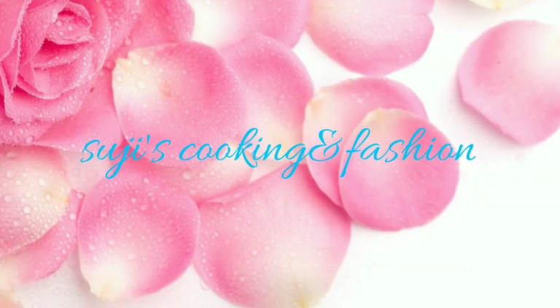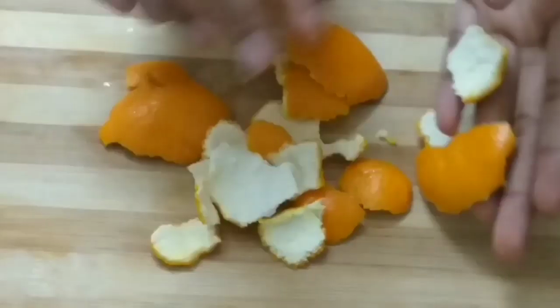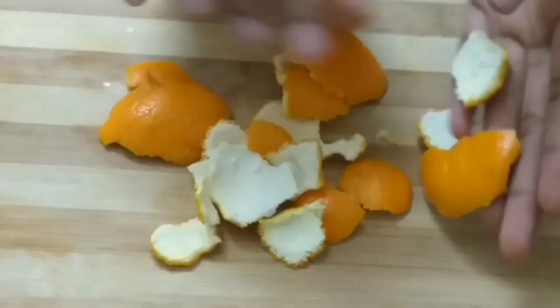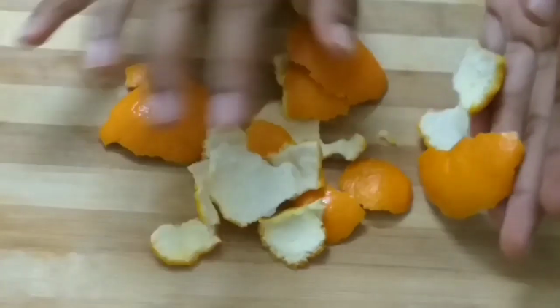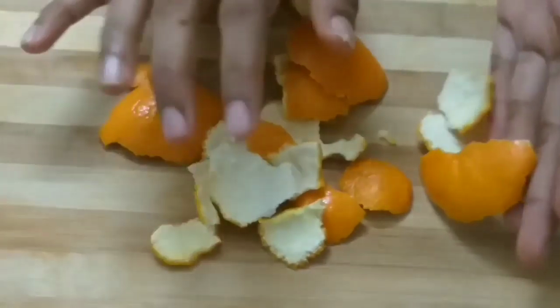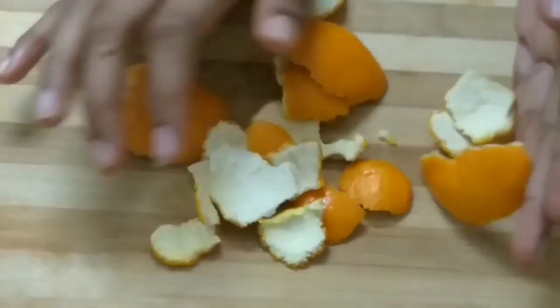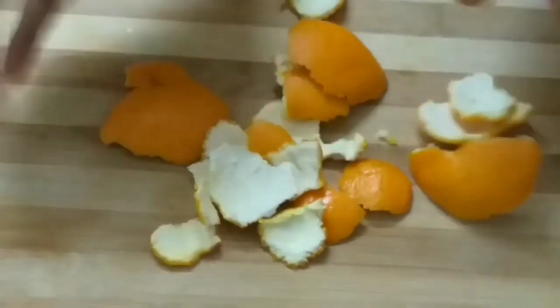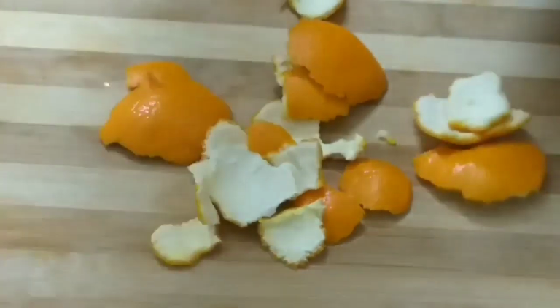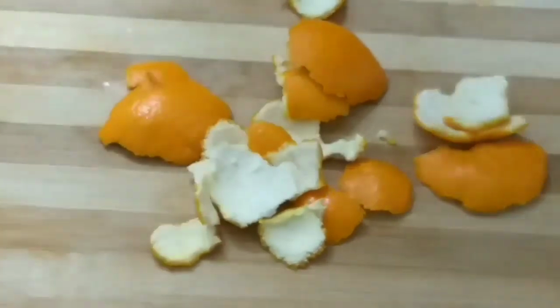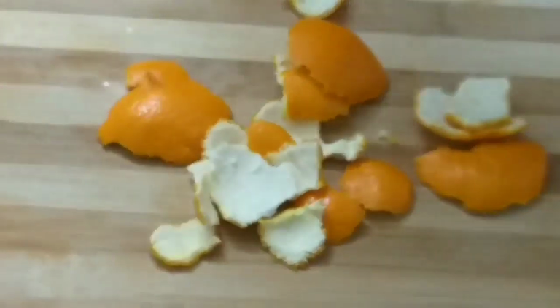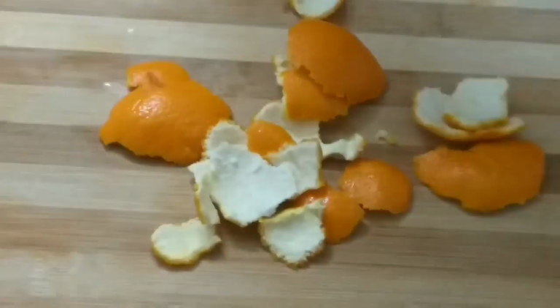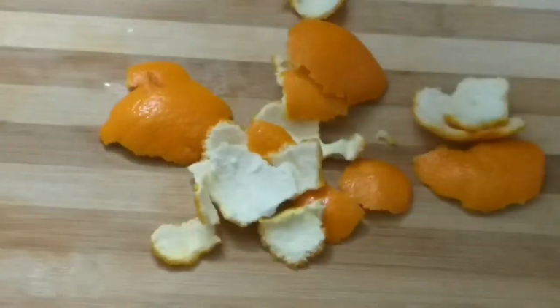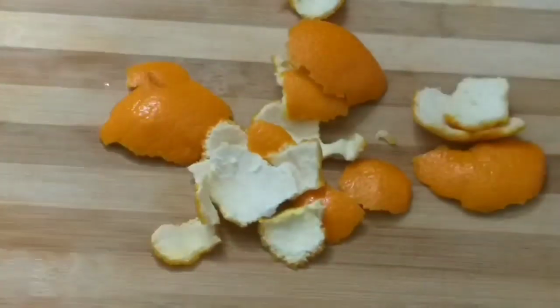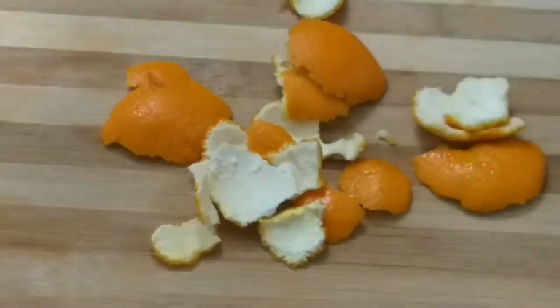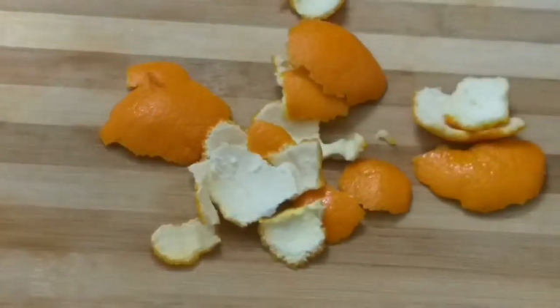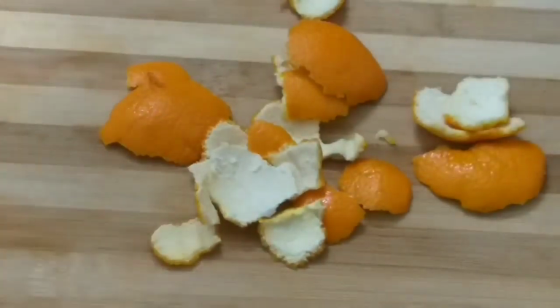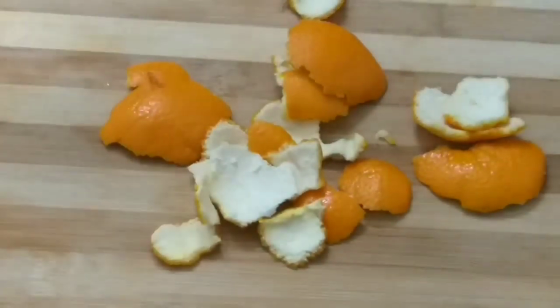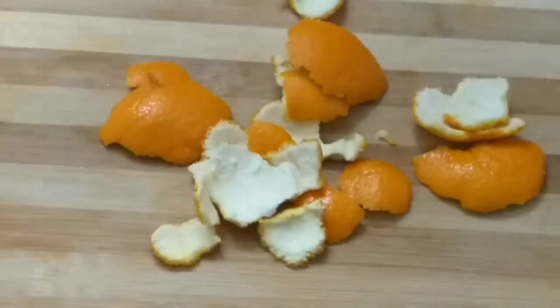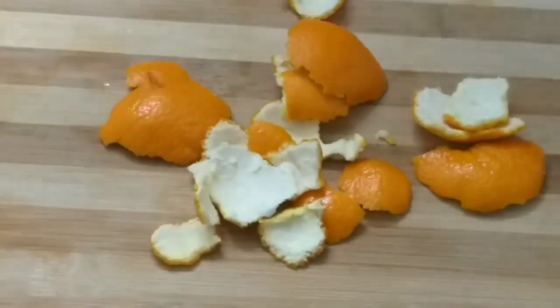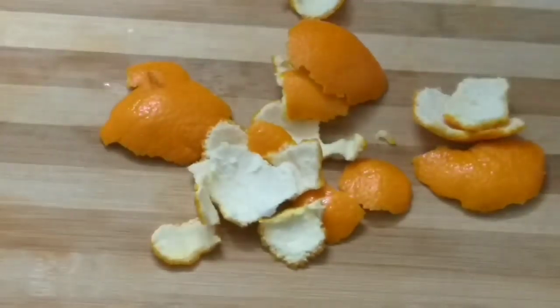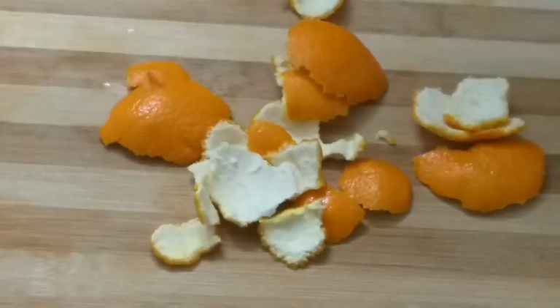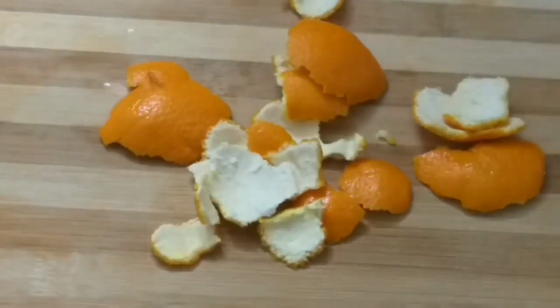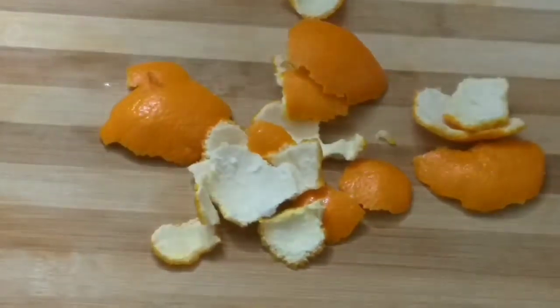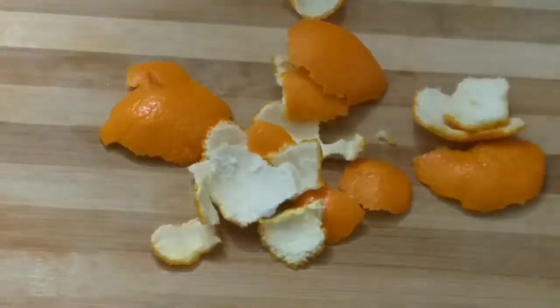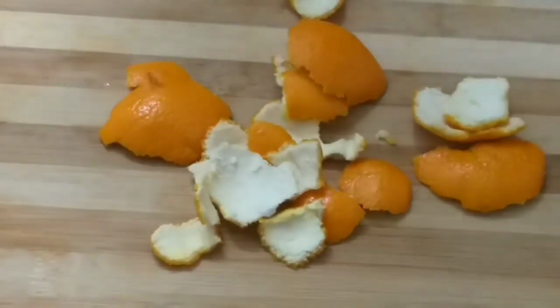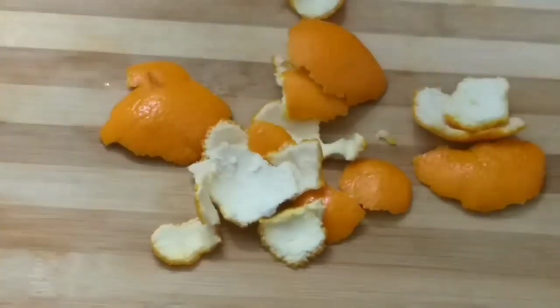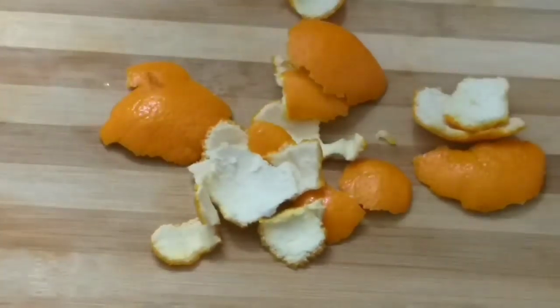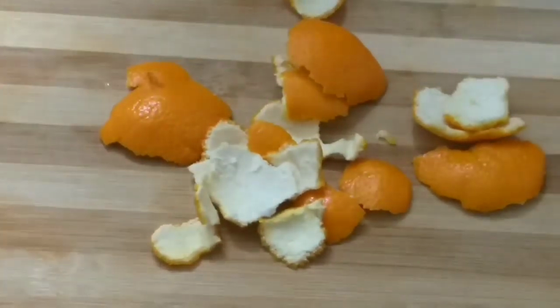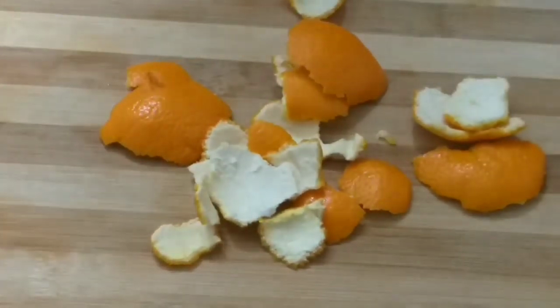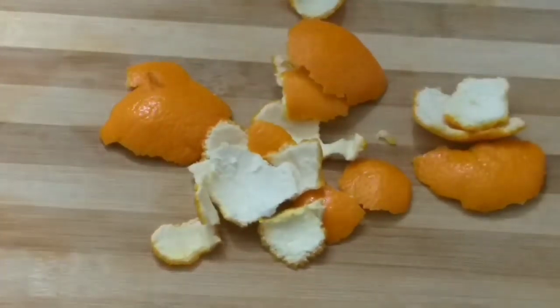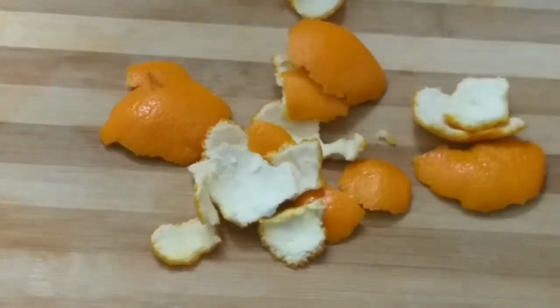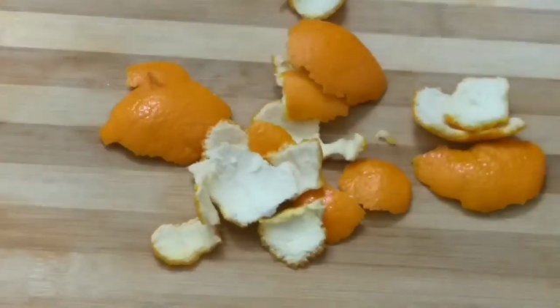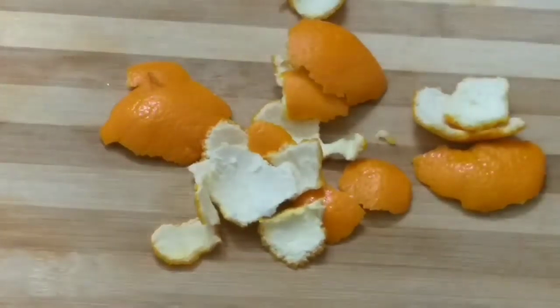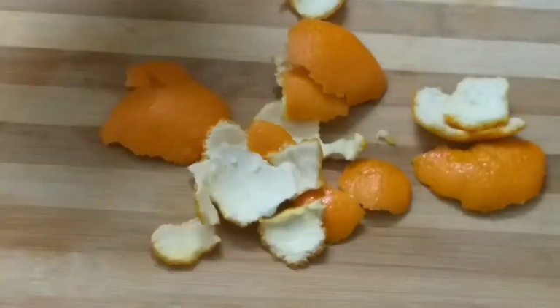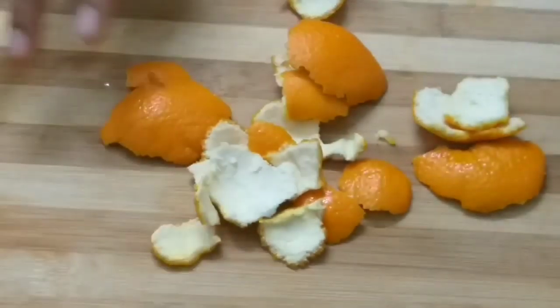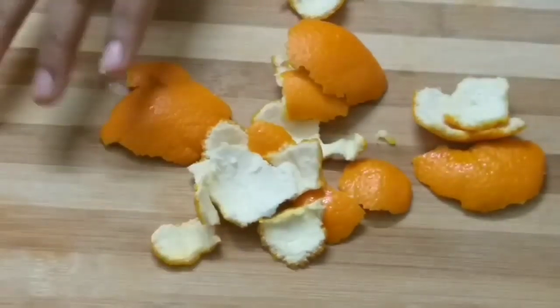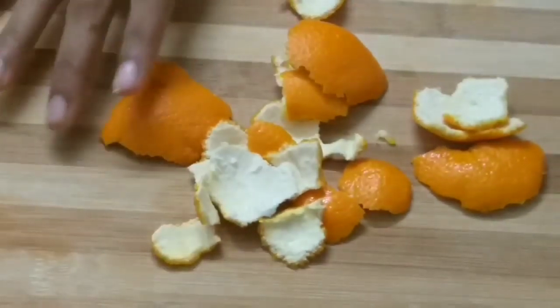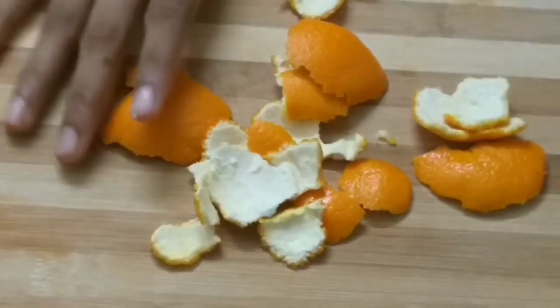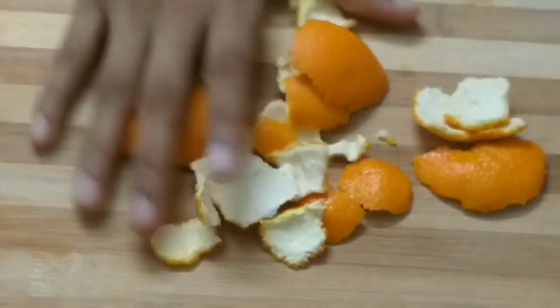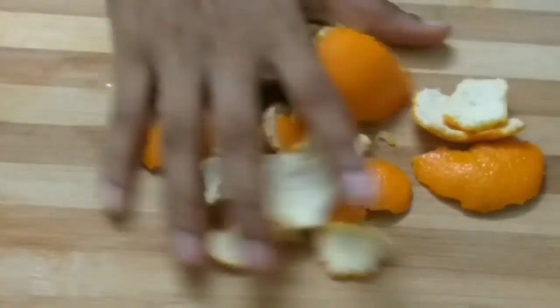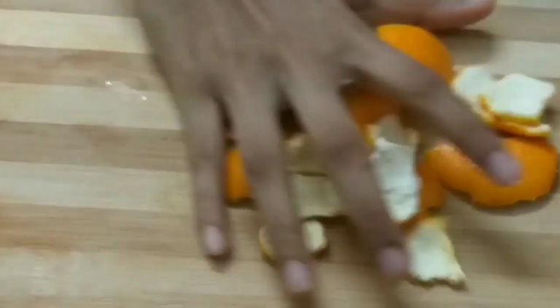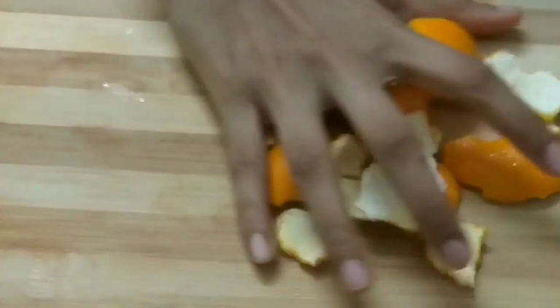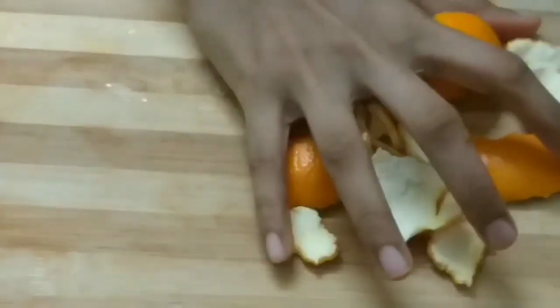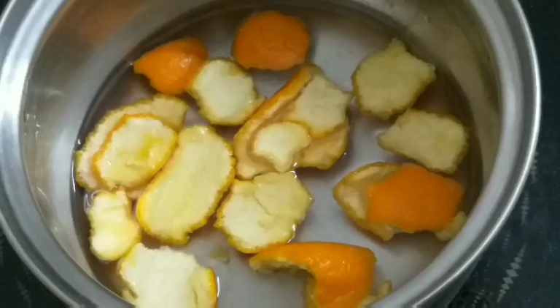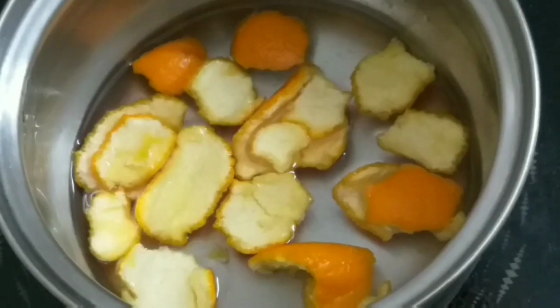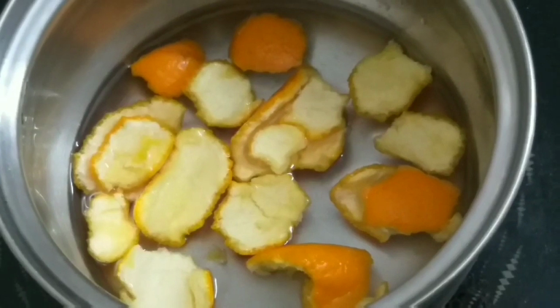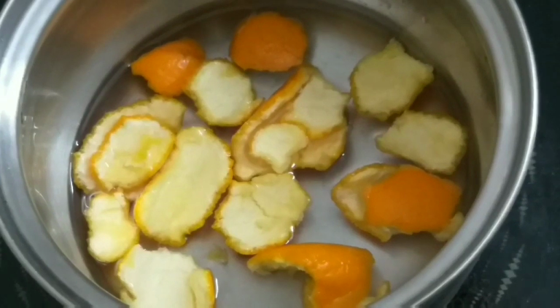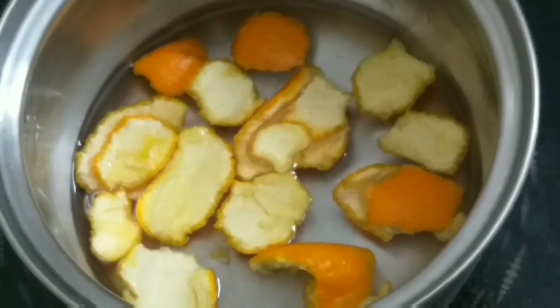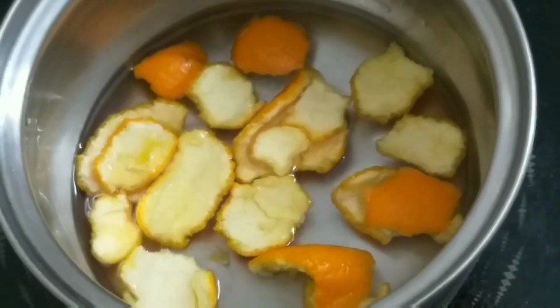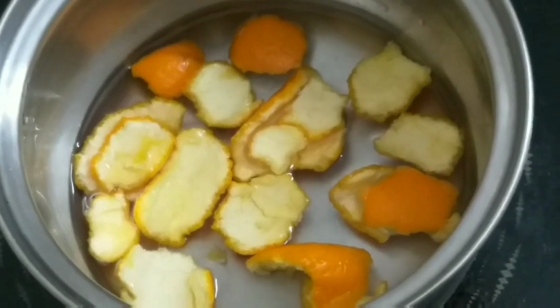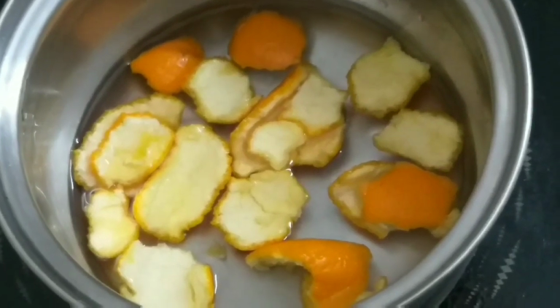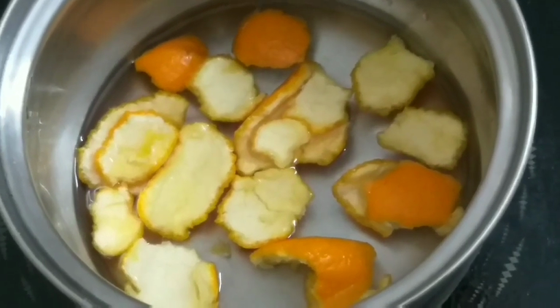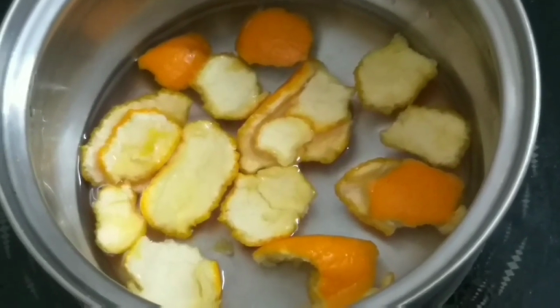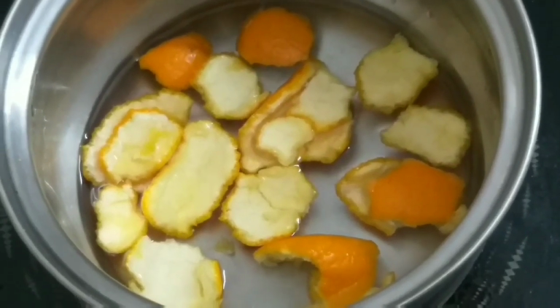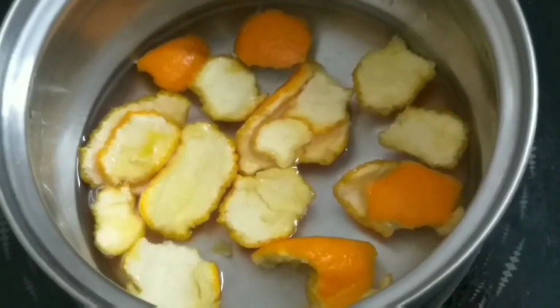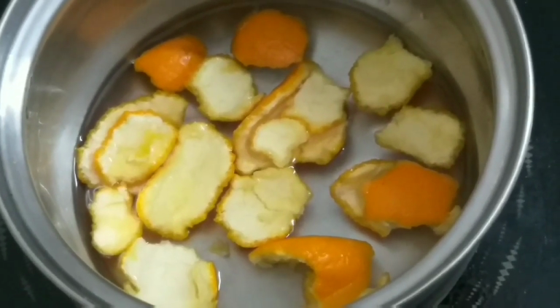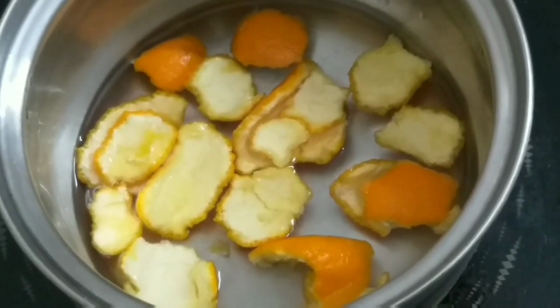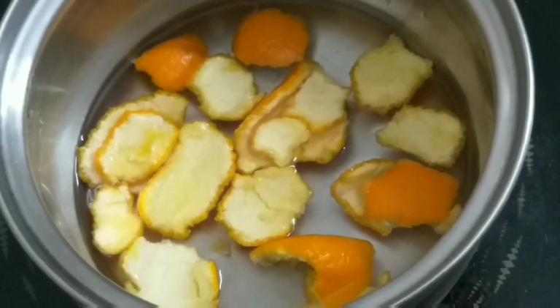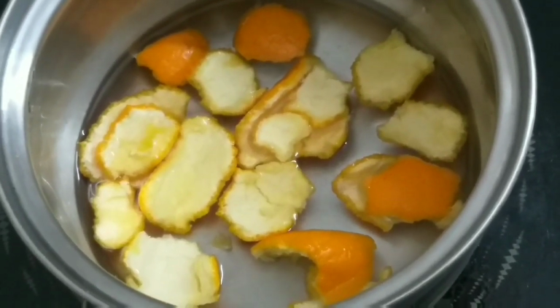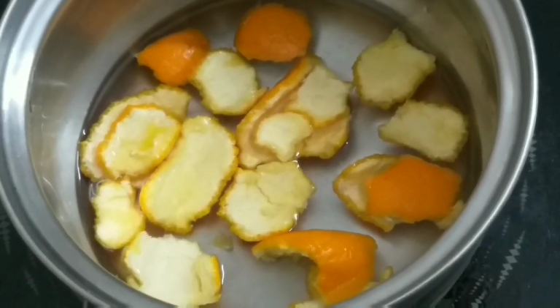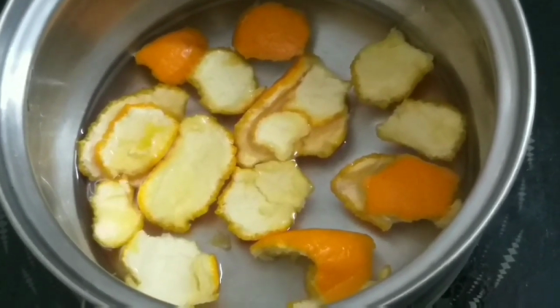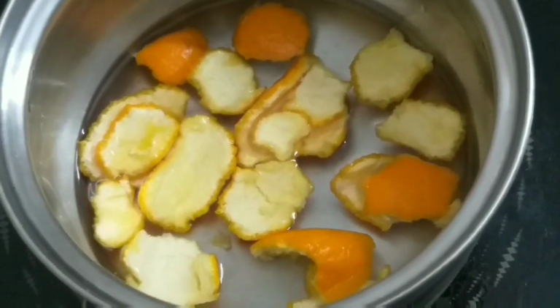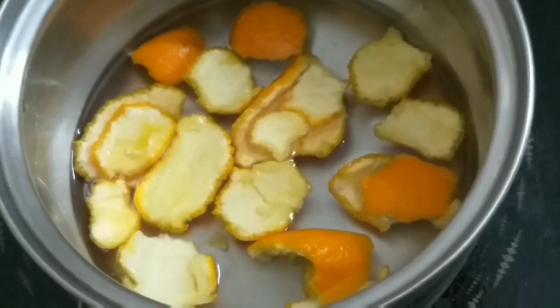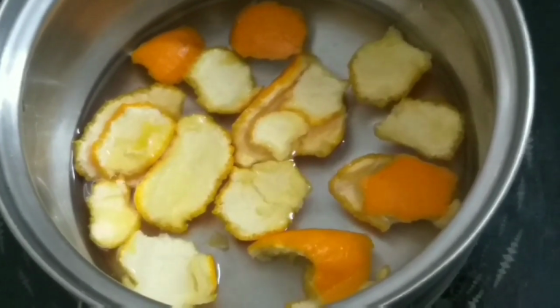Hi friends! I am going to show you some cheese. We are making some cheese. Let me share some cheese.